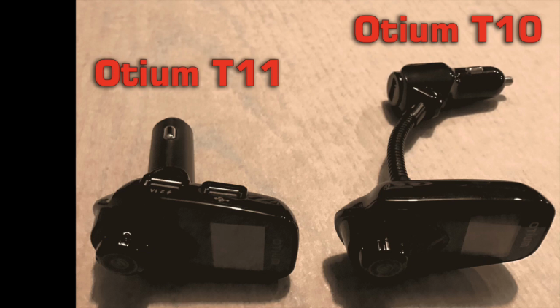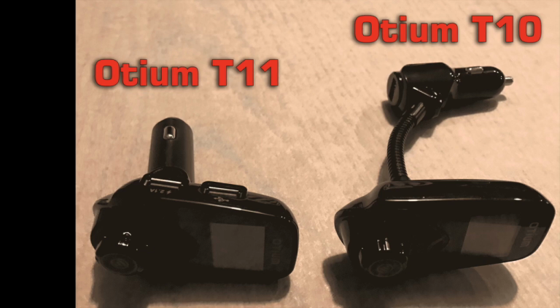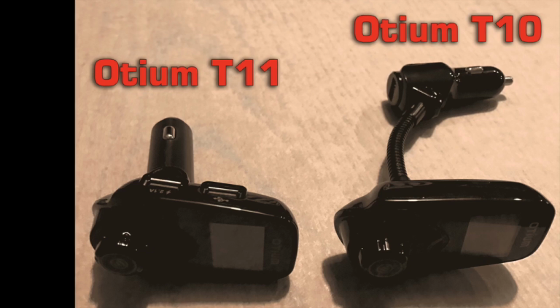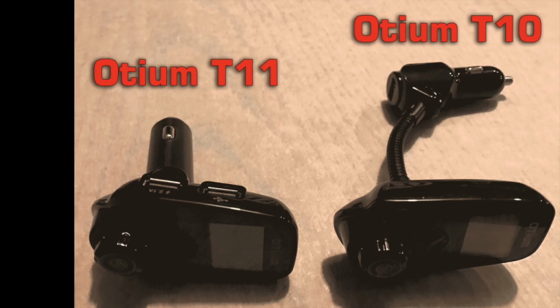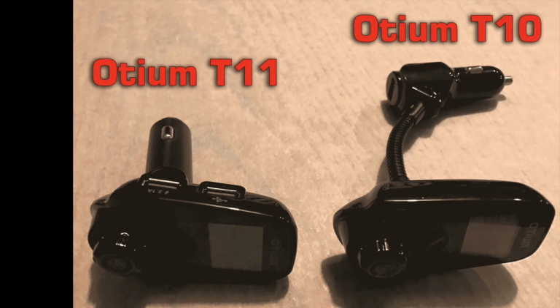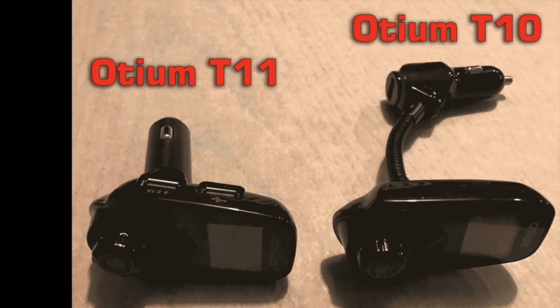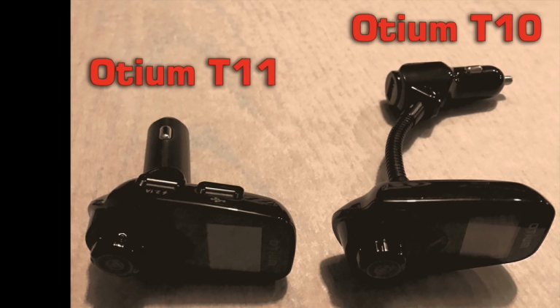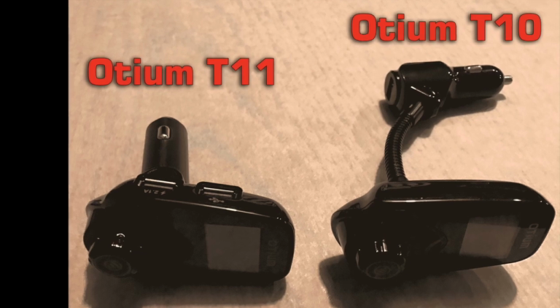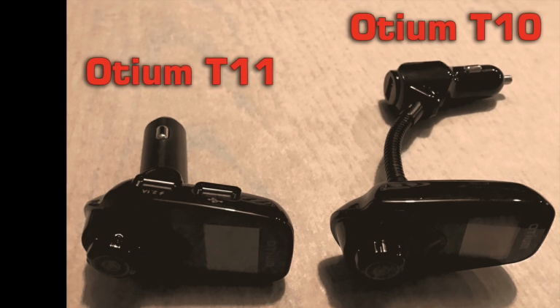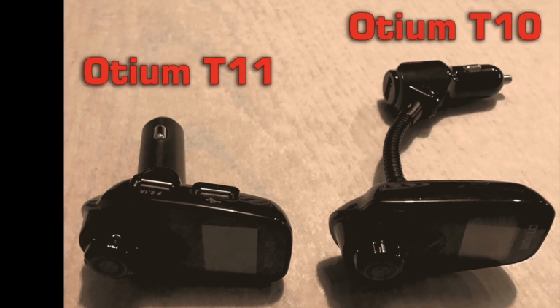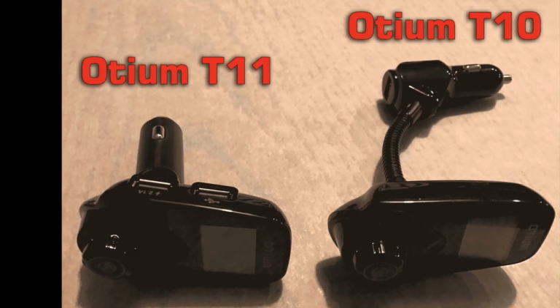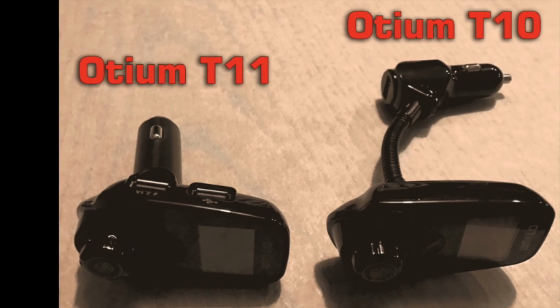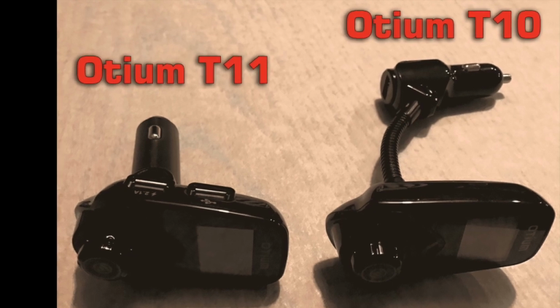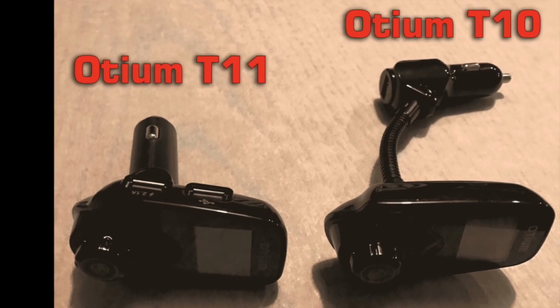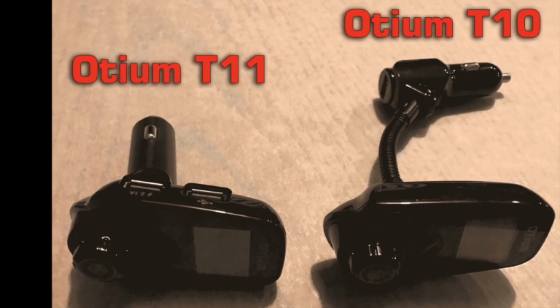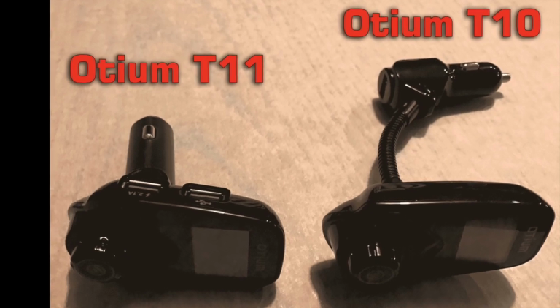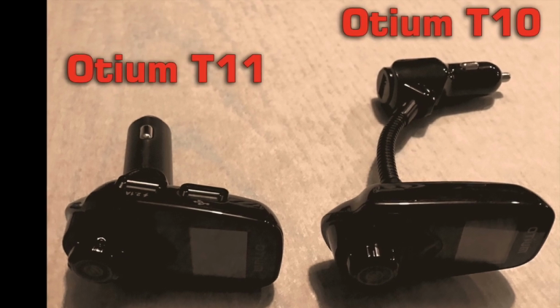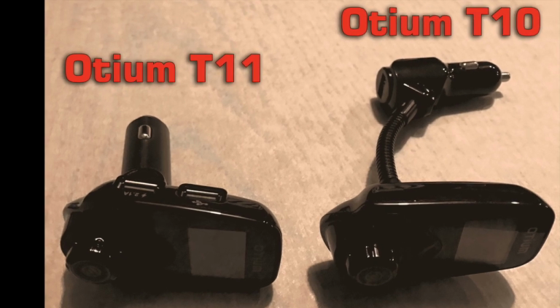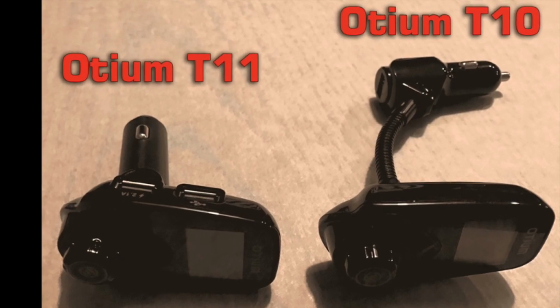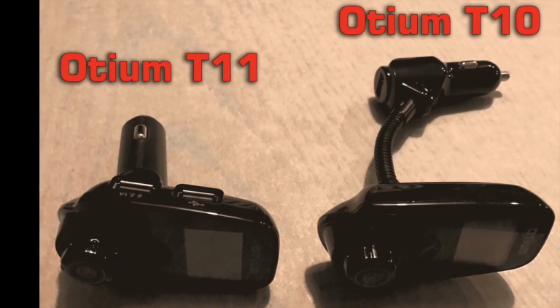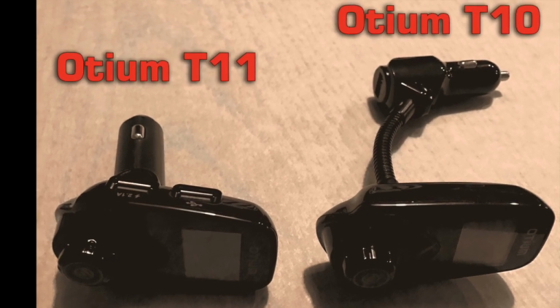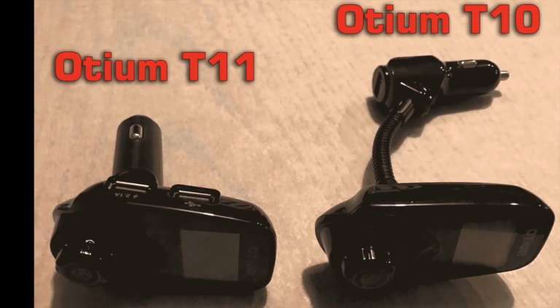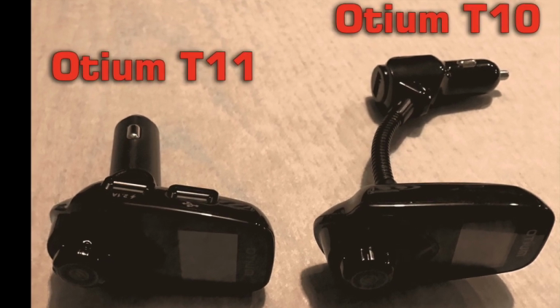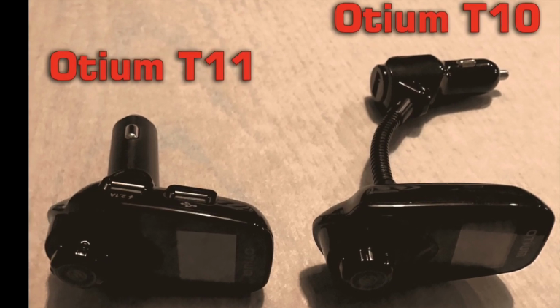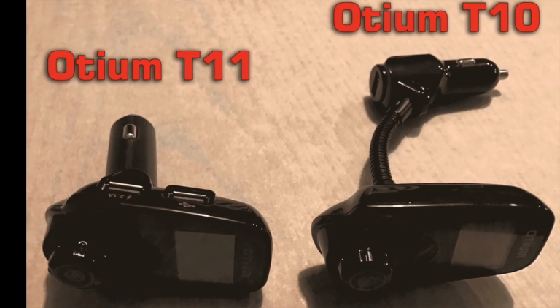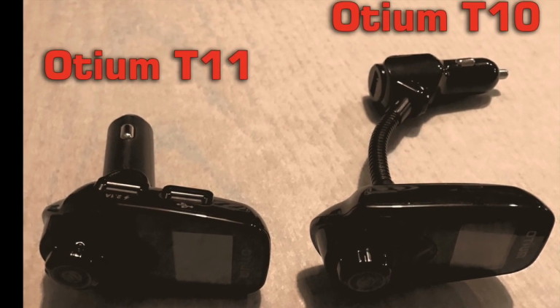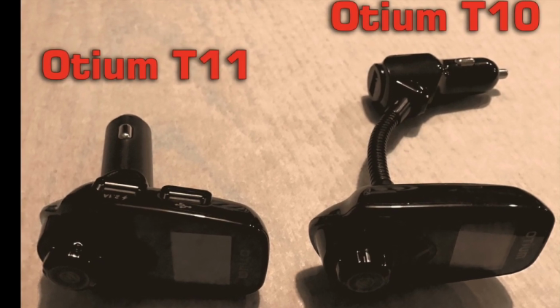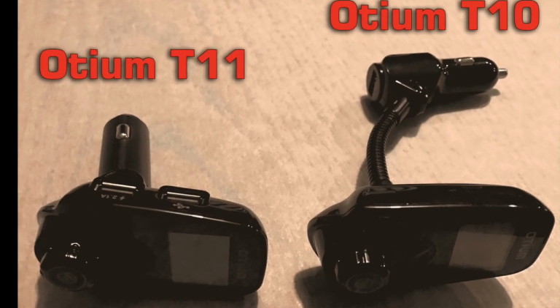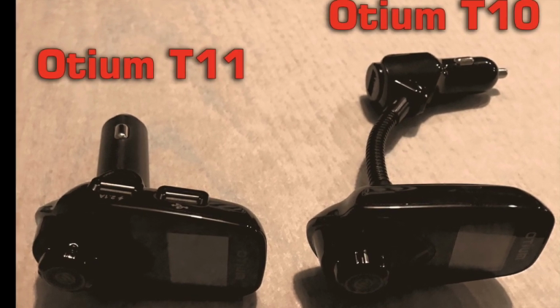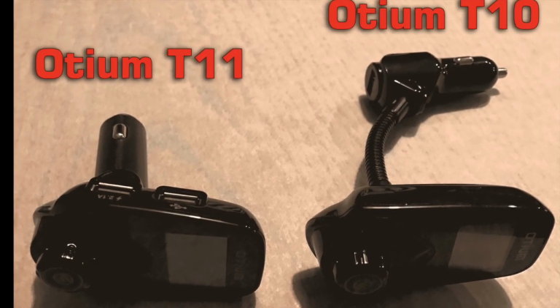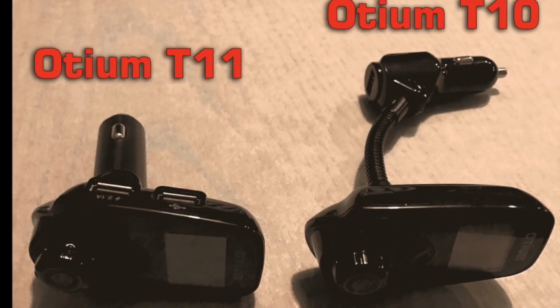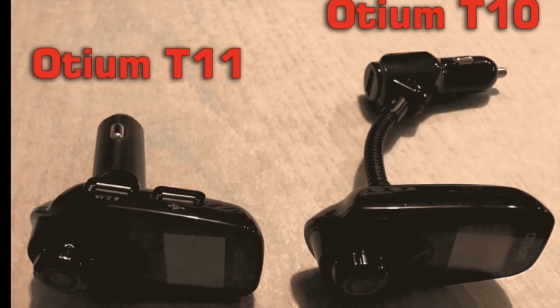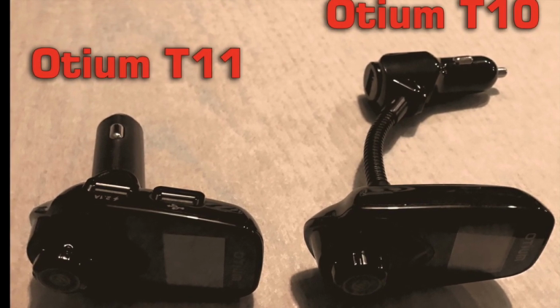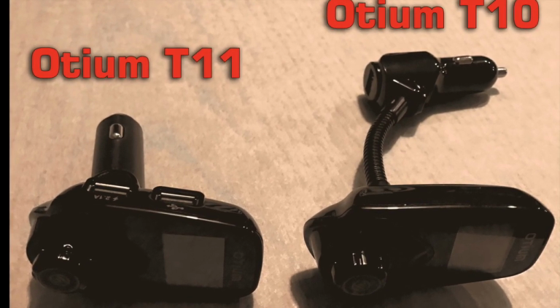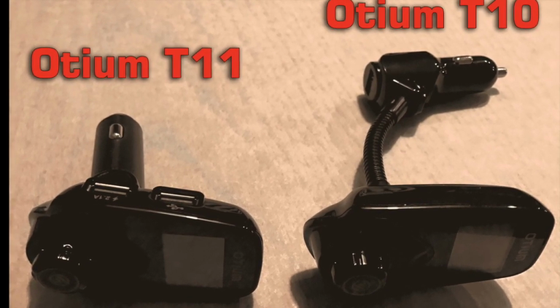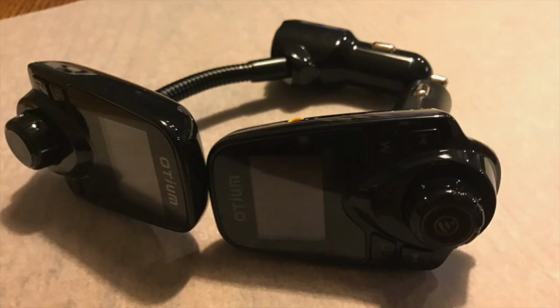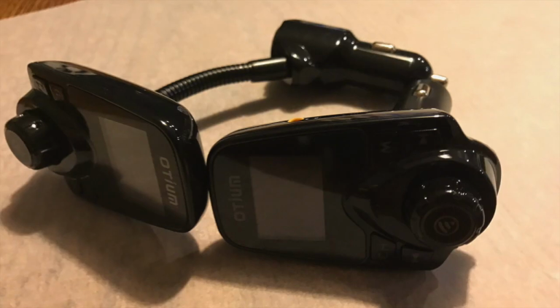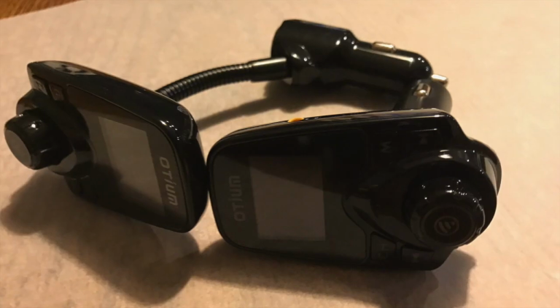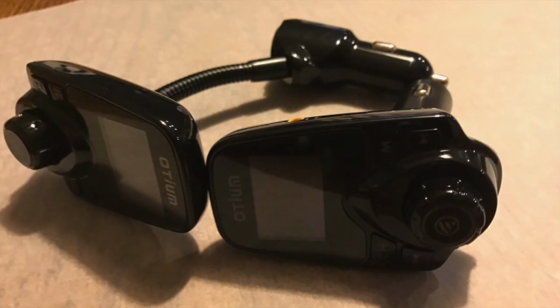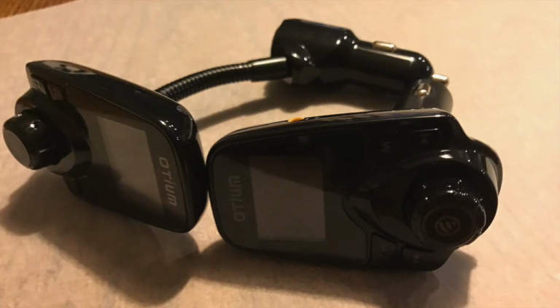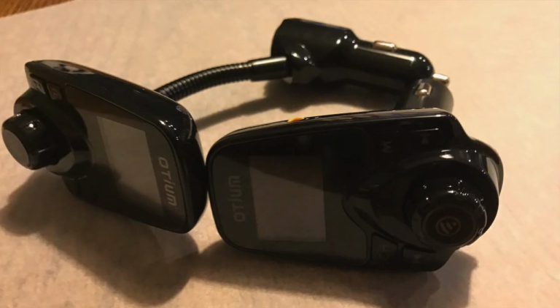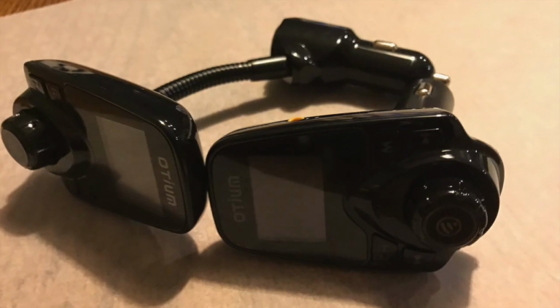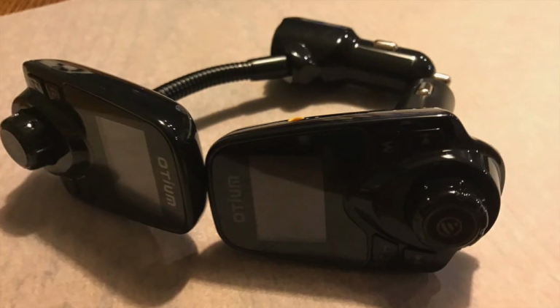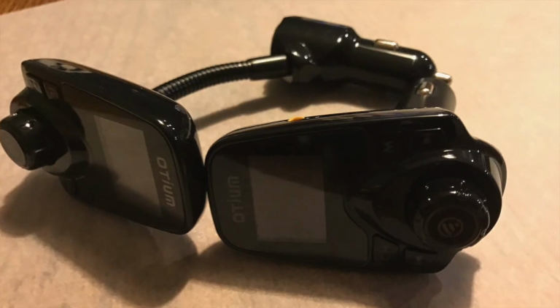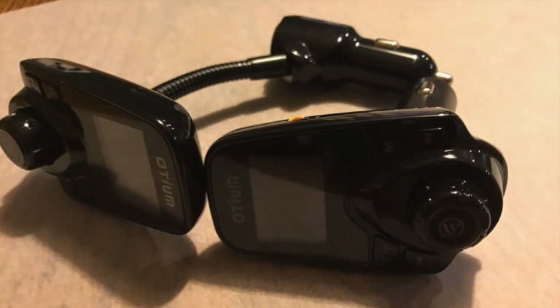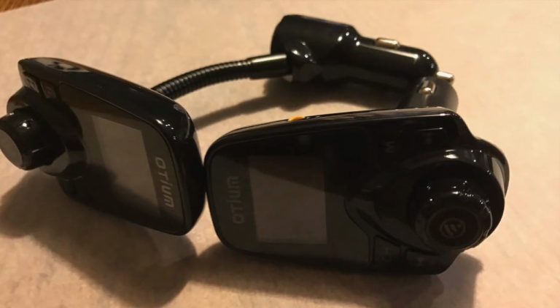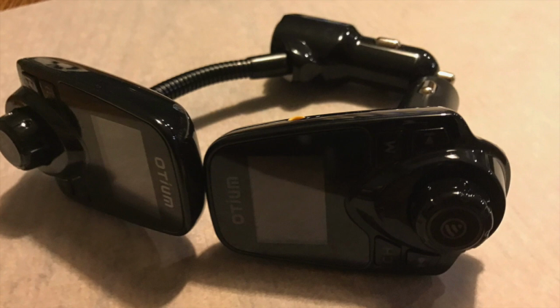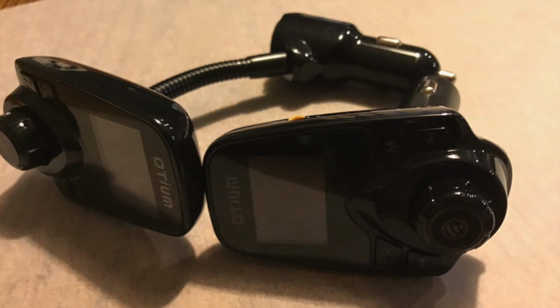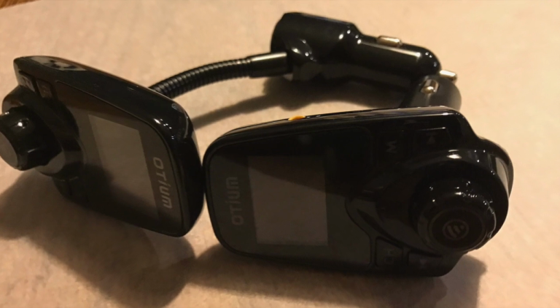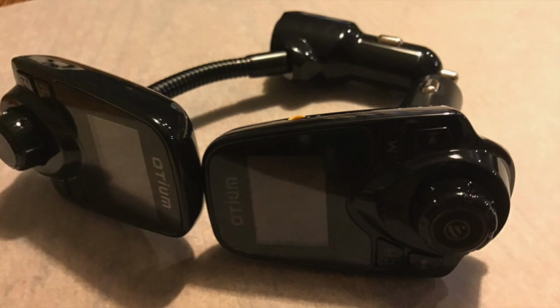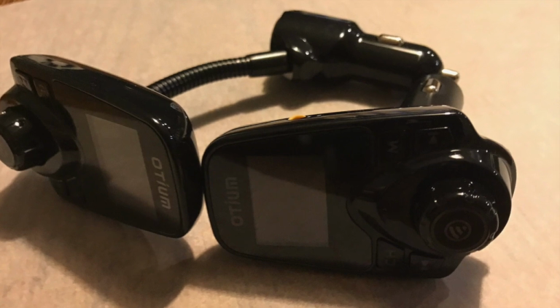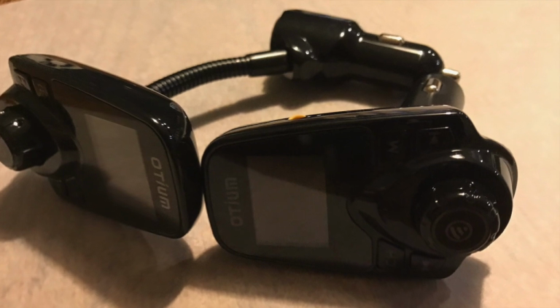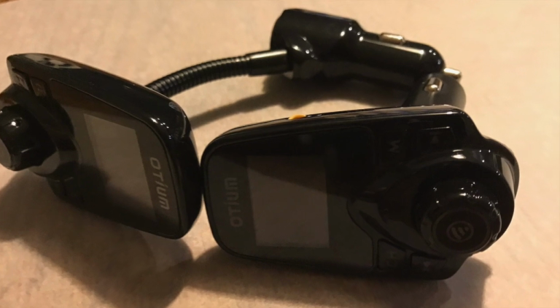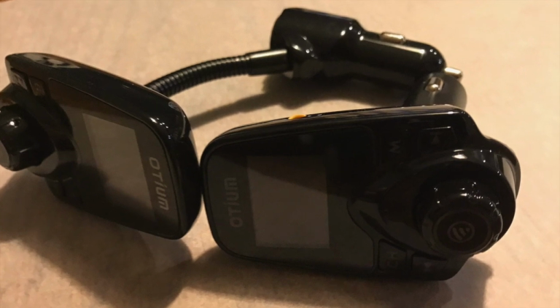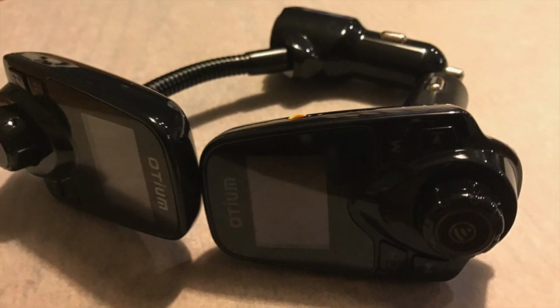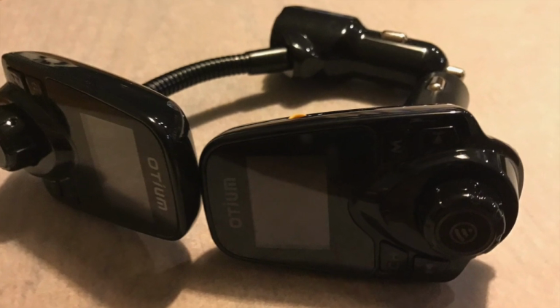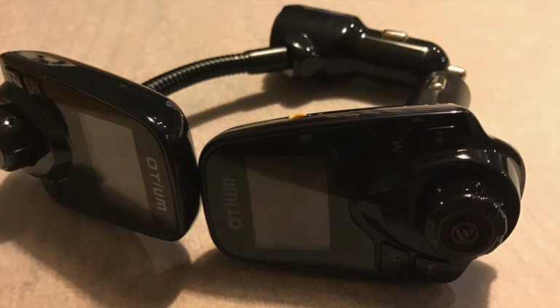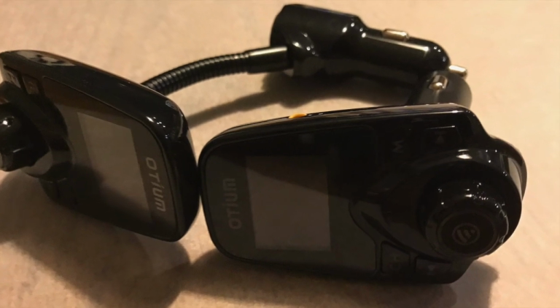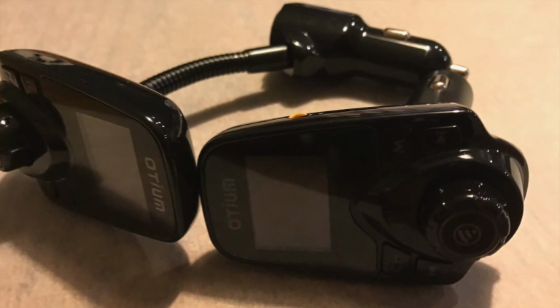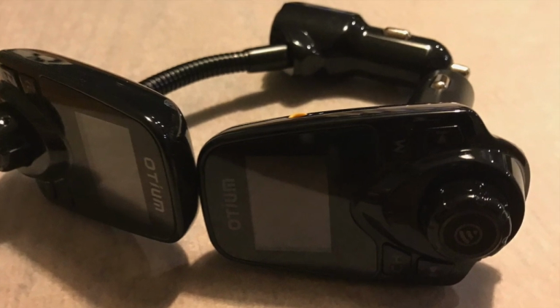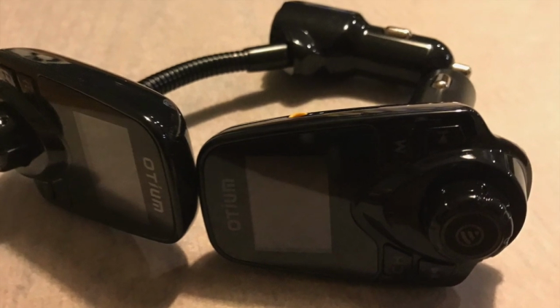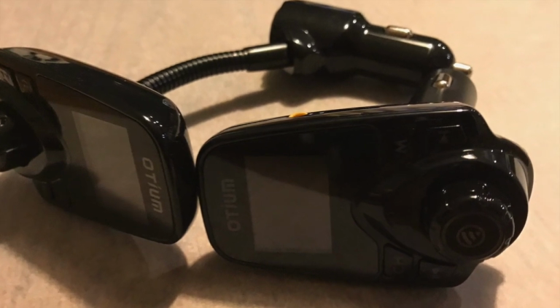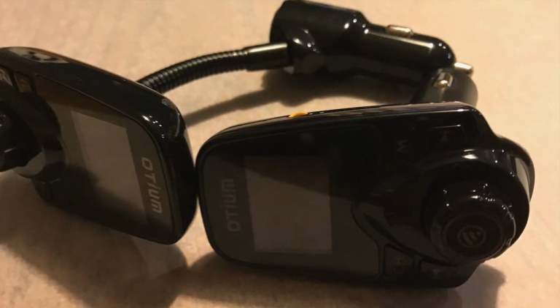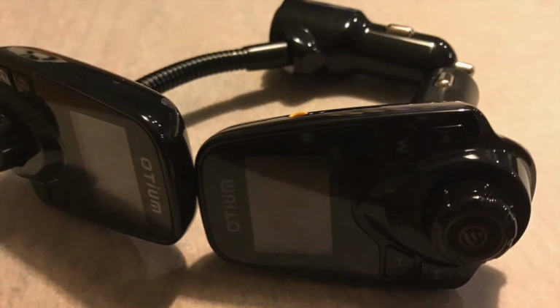Hey YouTube, Olsenbro here. Today I have a review of the Otium Bluetooth FM transmitters. Let's check them out.